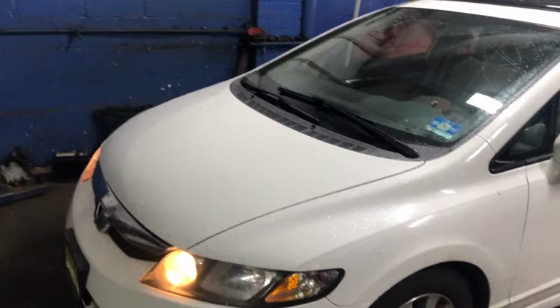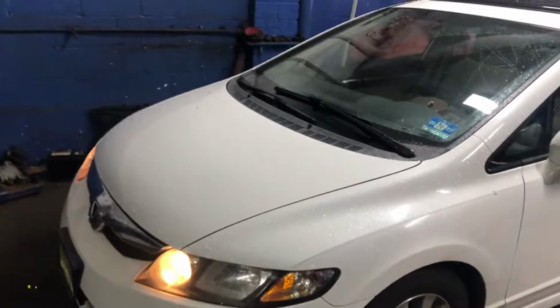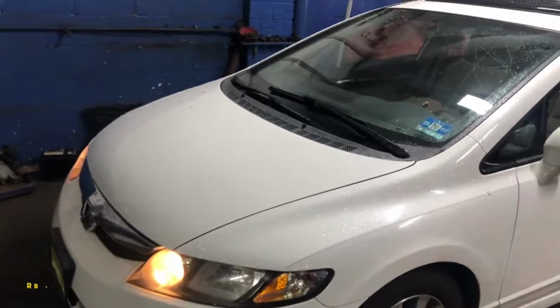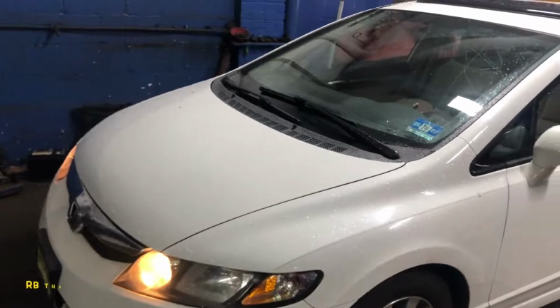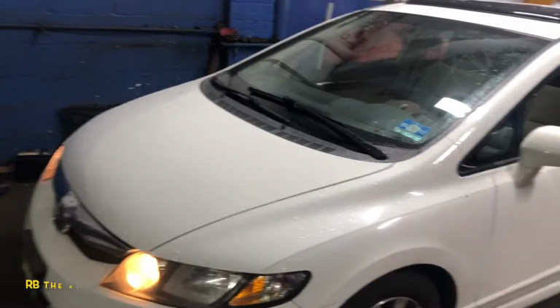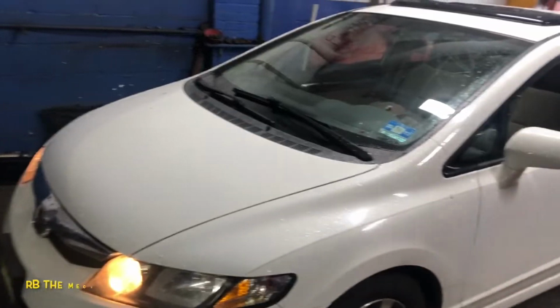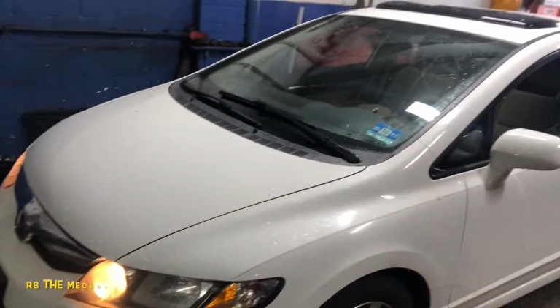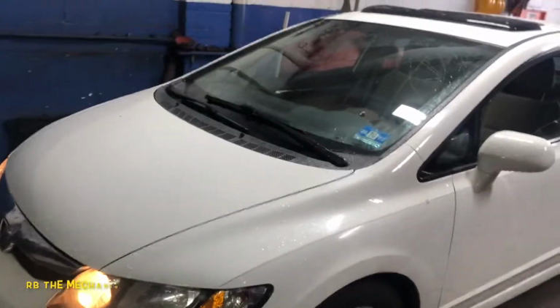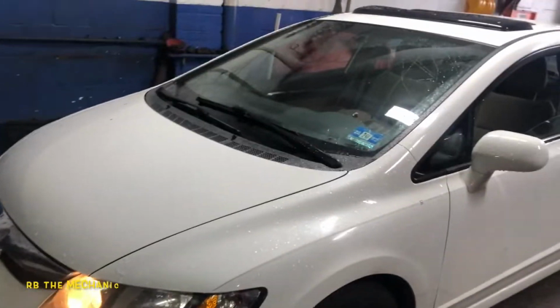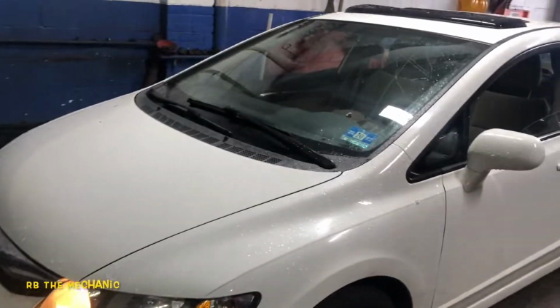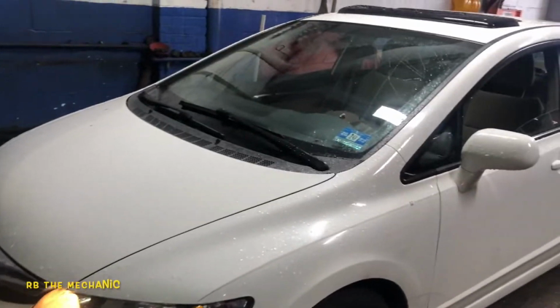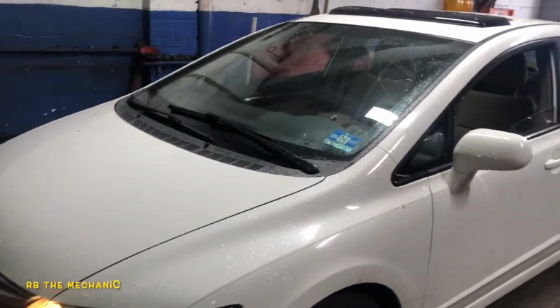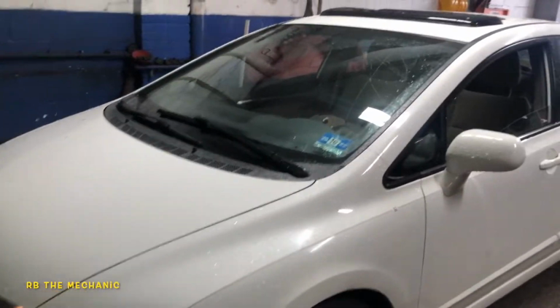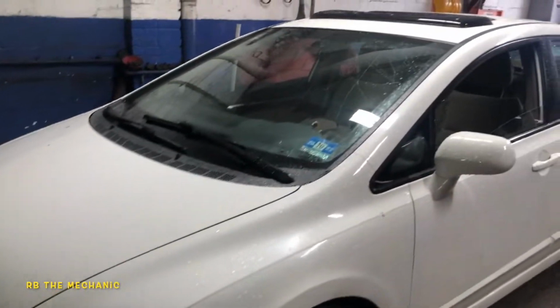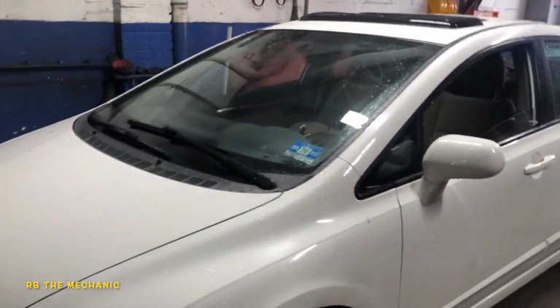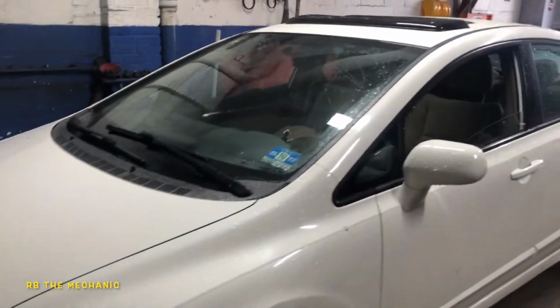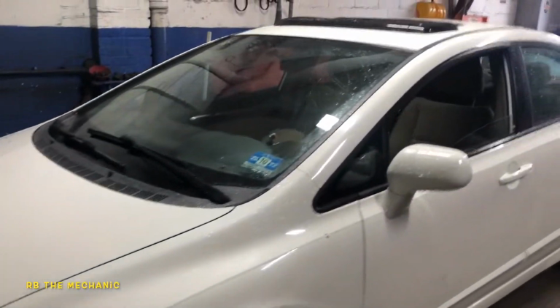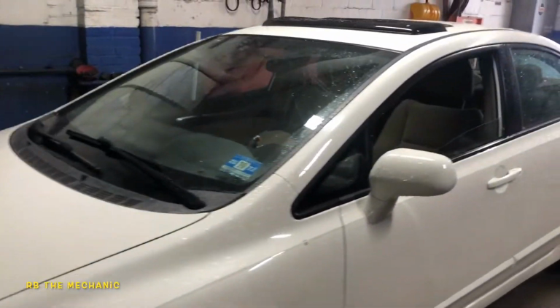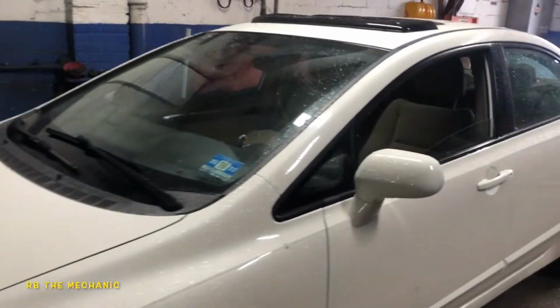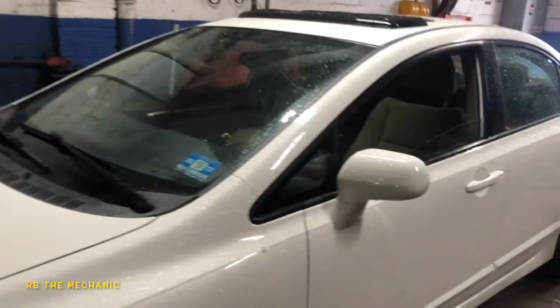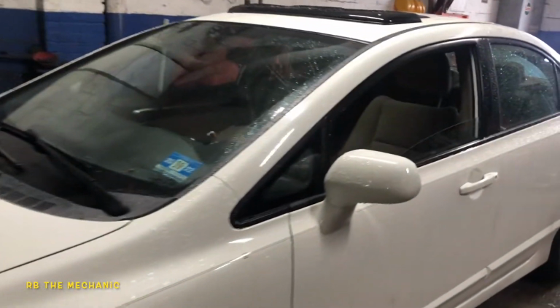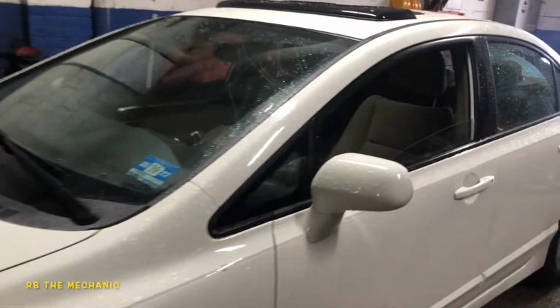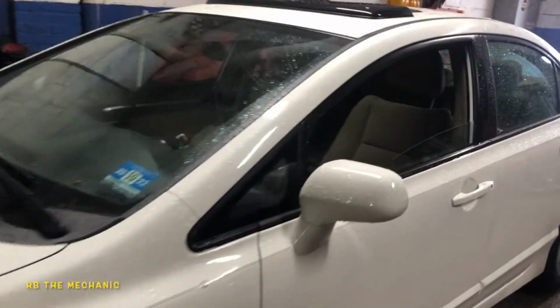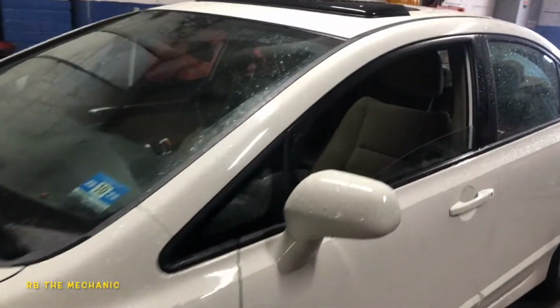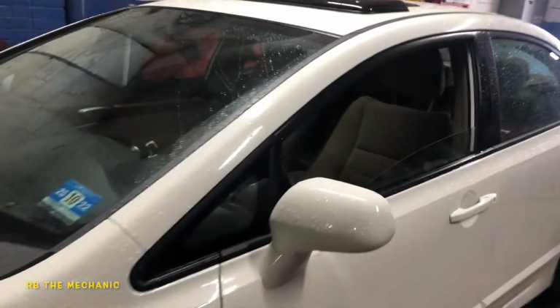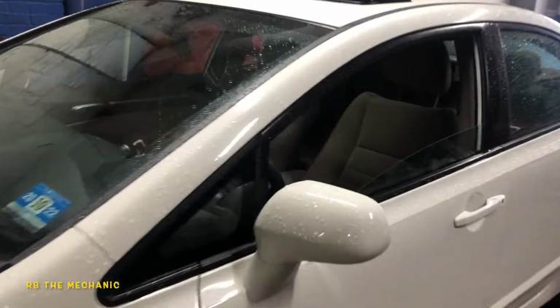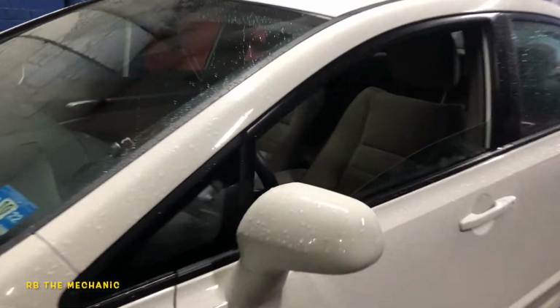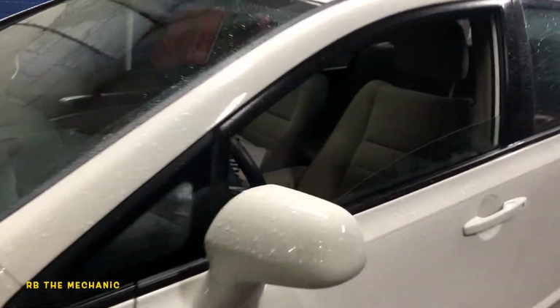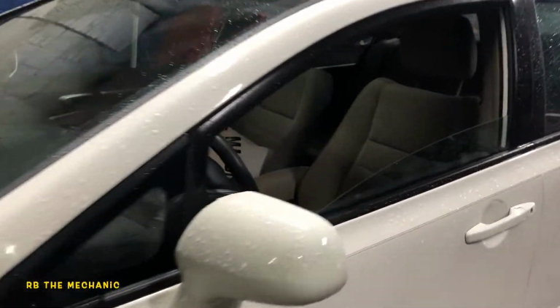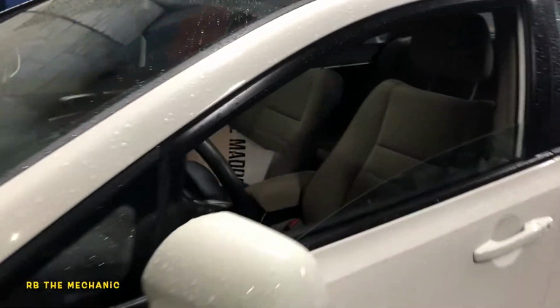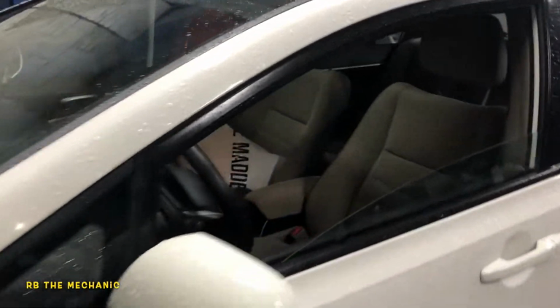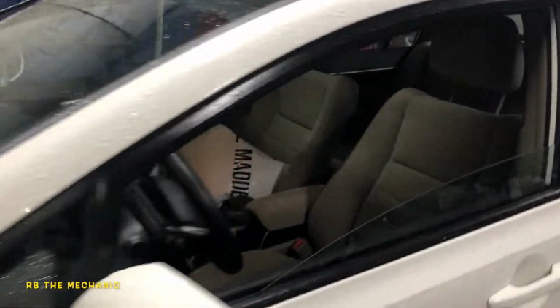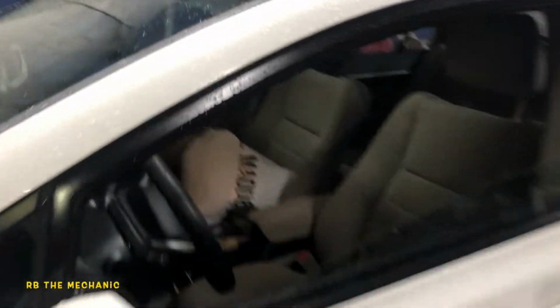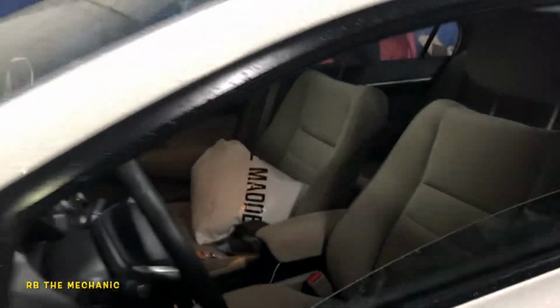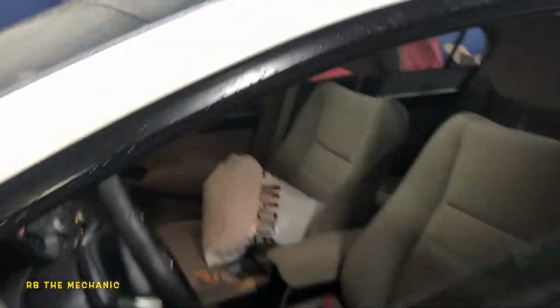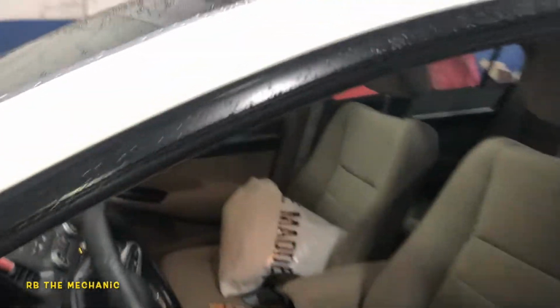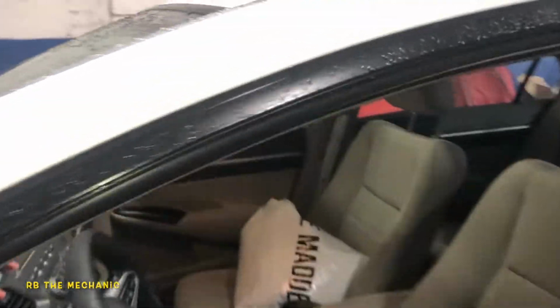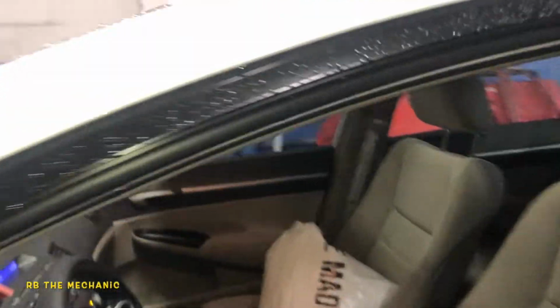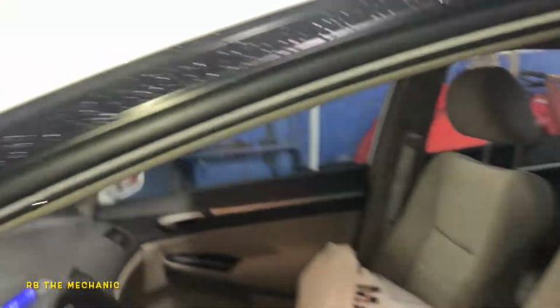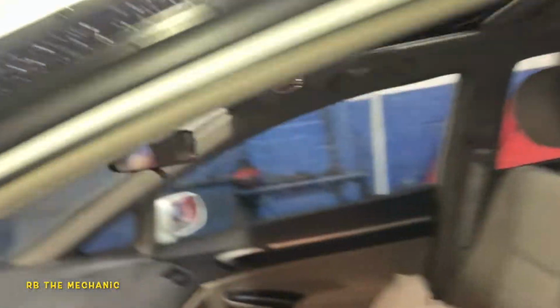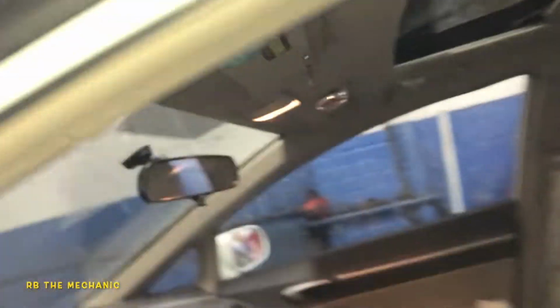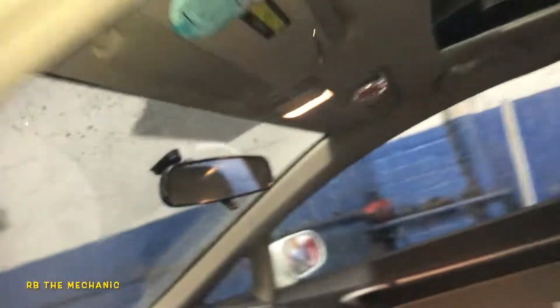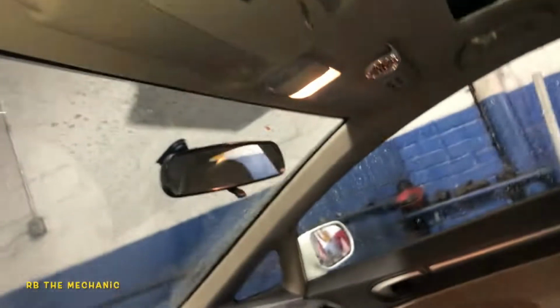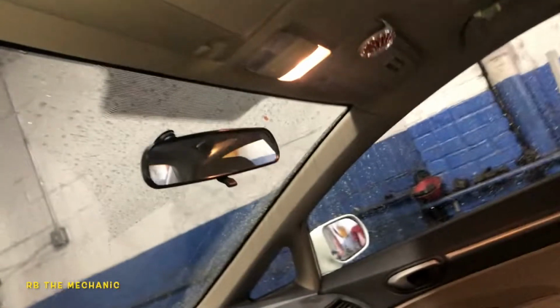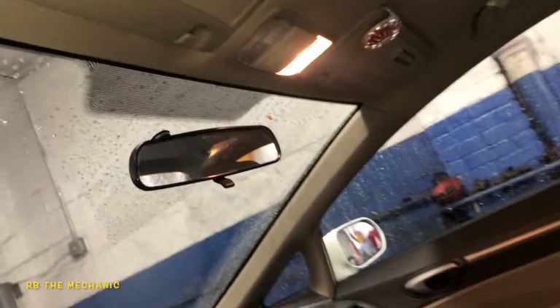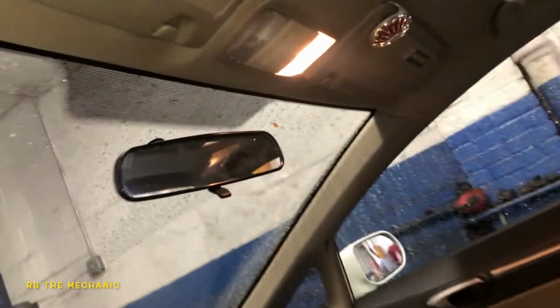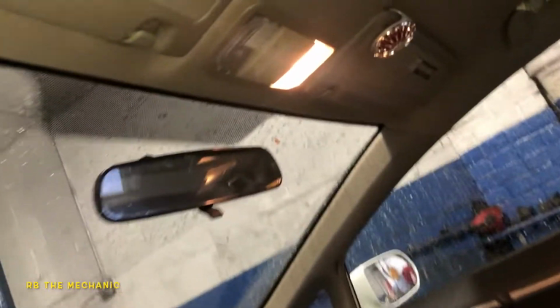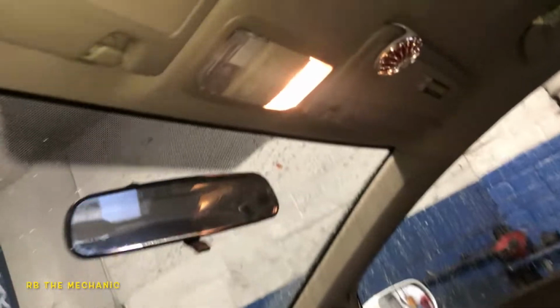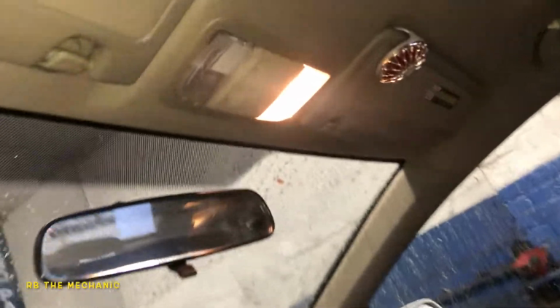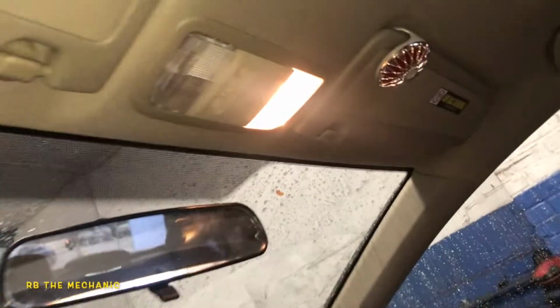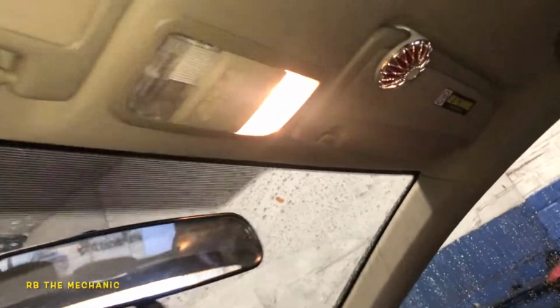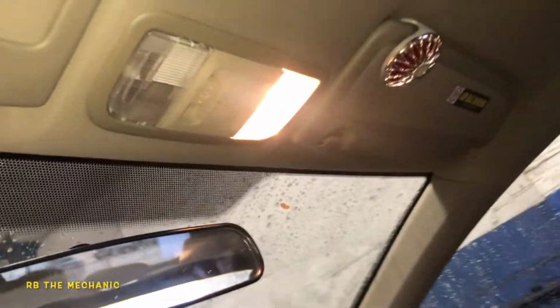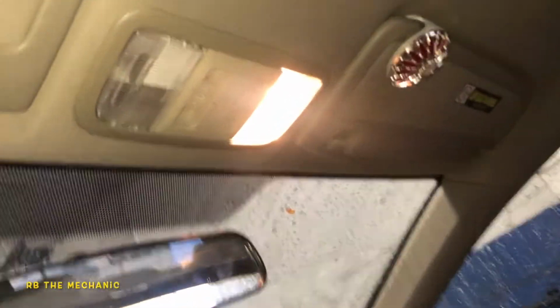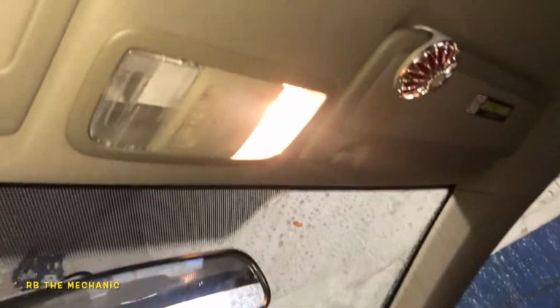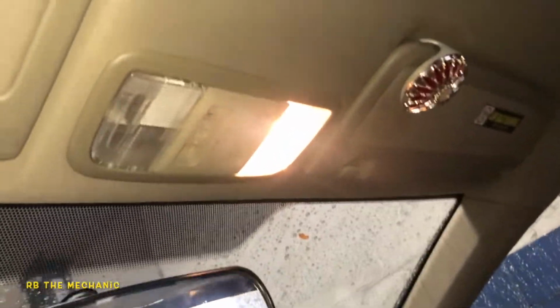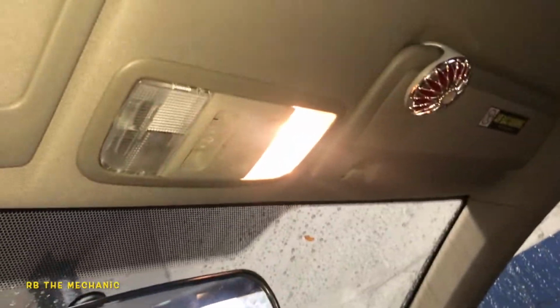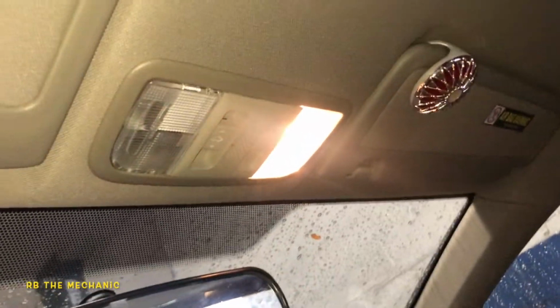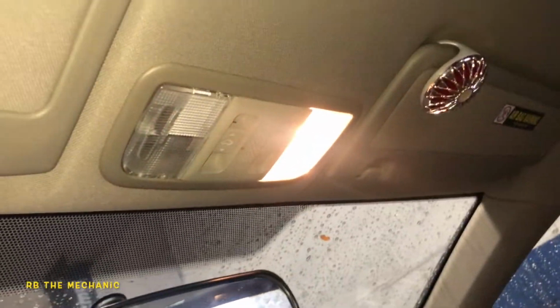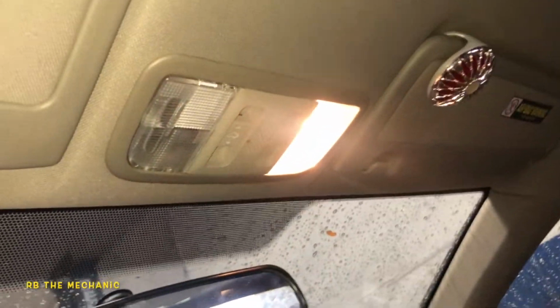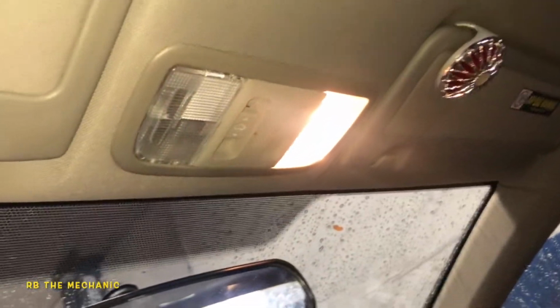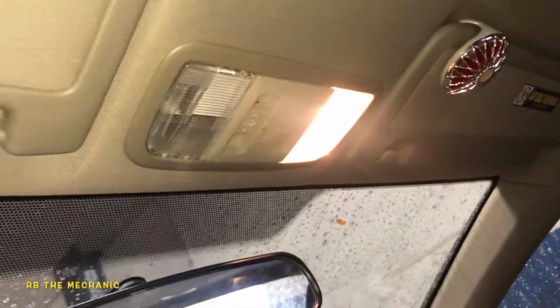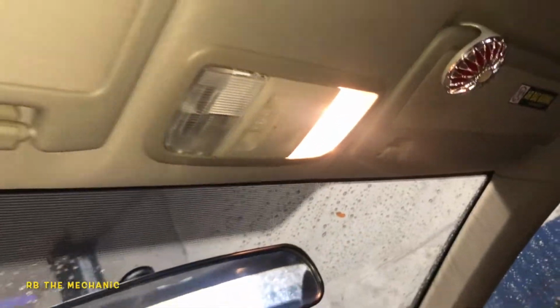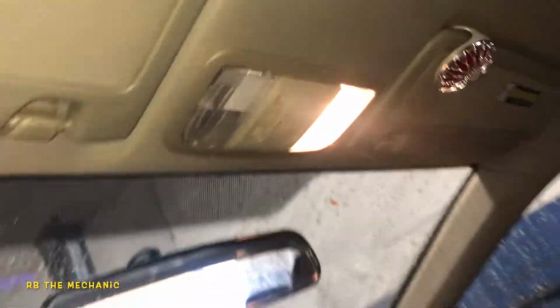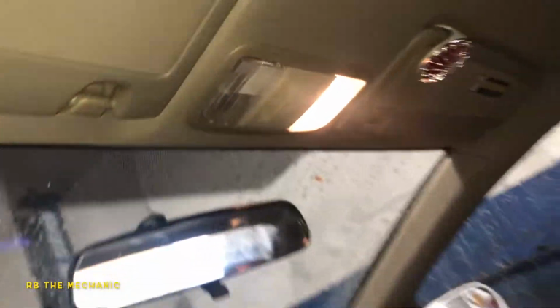Hey guys, I got a Honda Civic here. I want to show you guys how to replace the dome bulb here. You see the dome light? The one is not working.